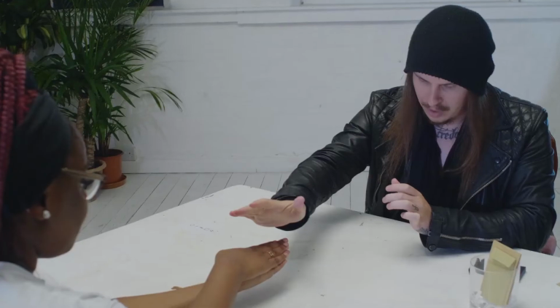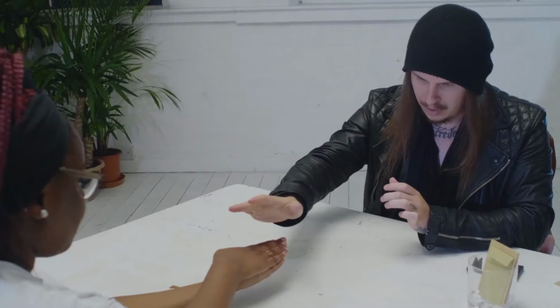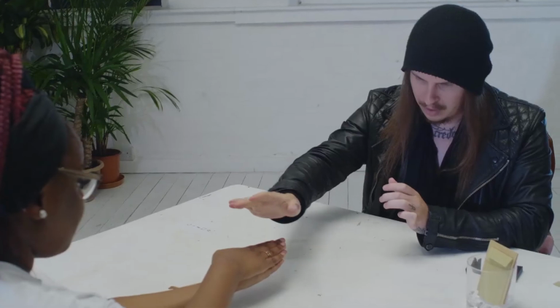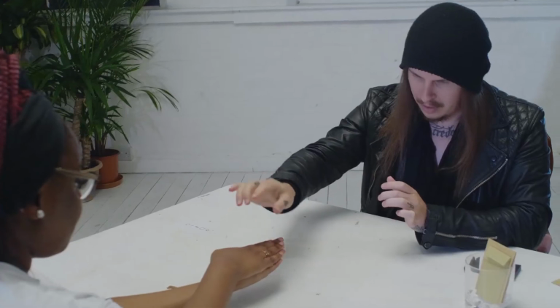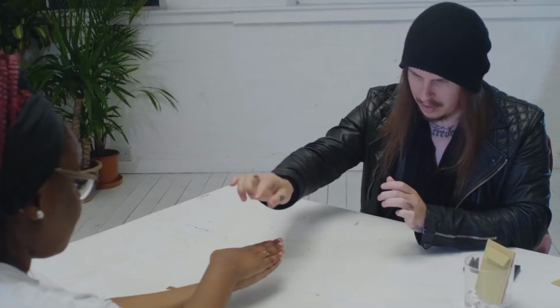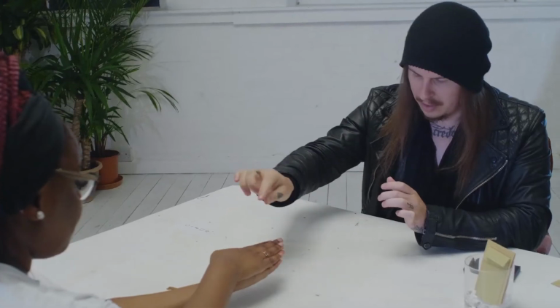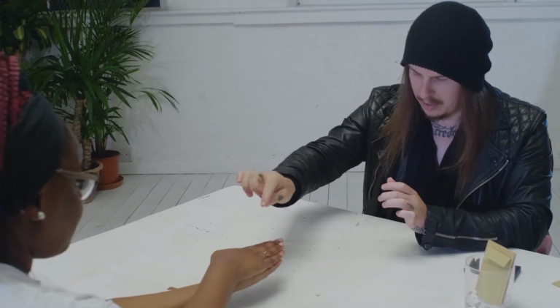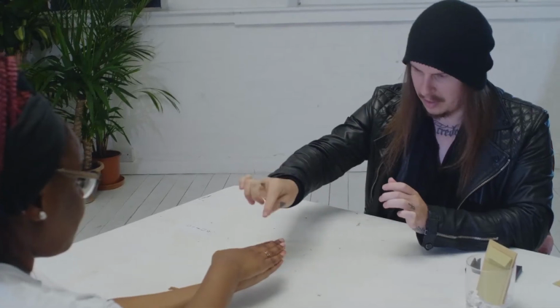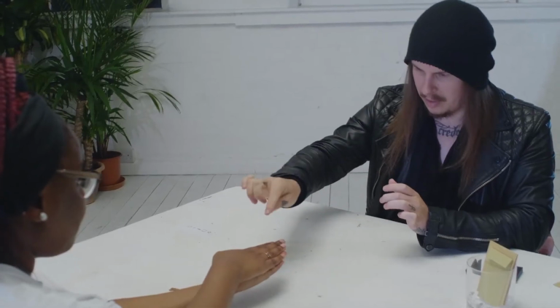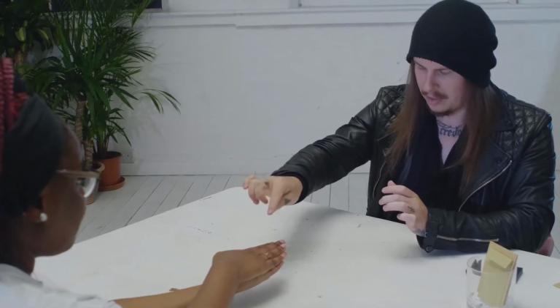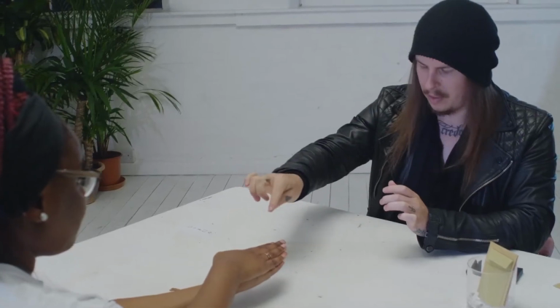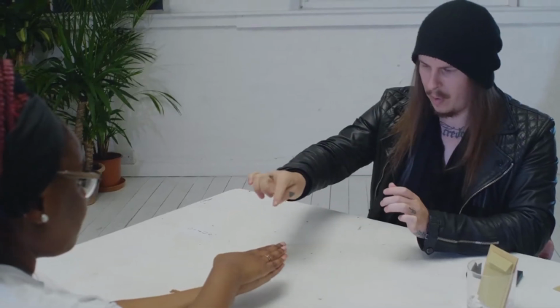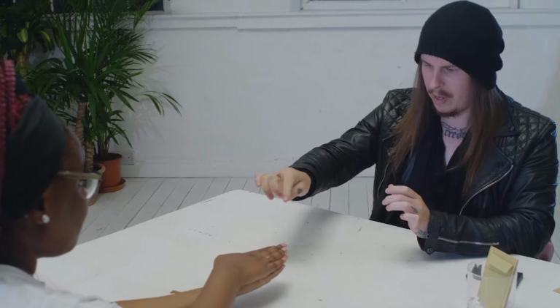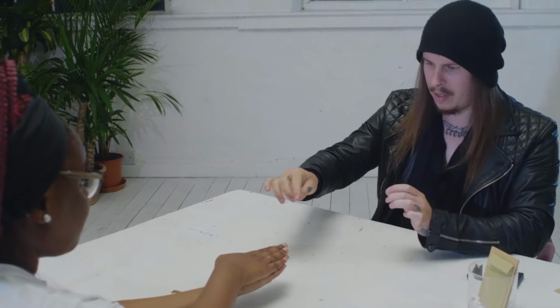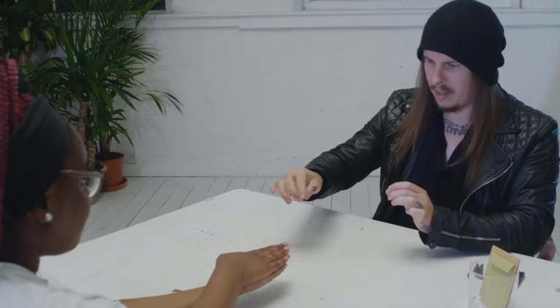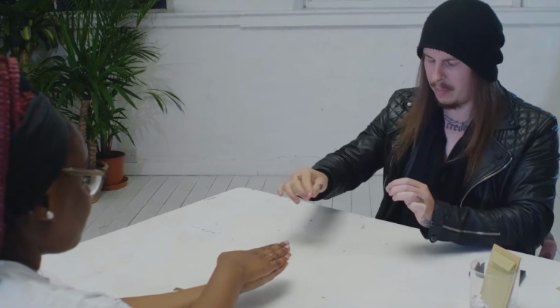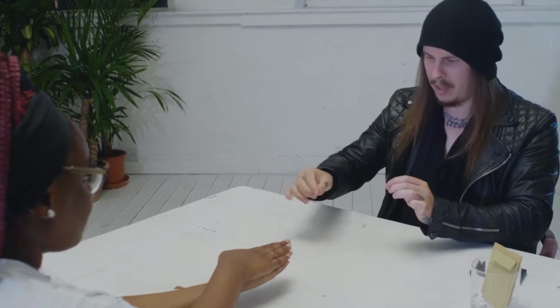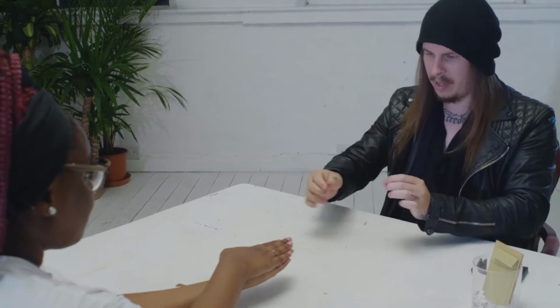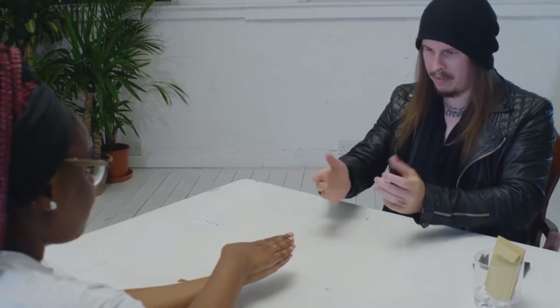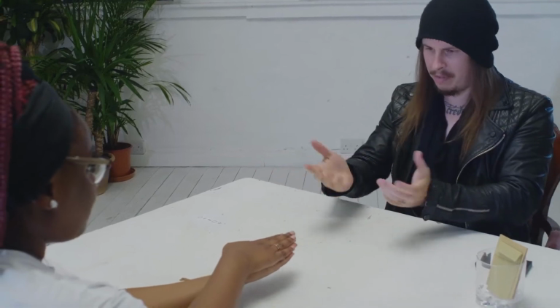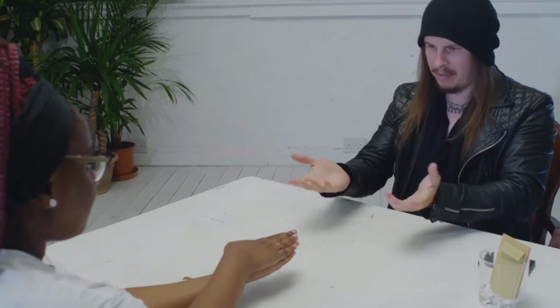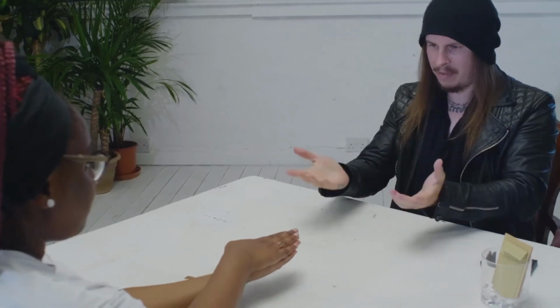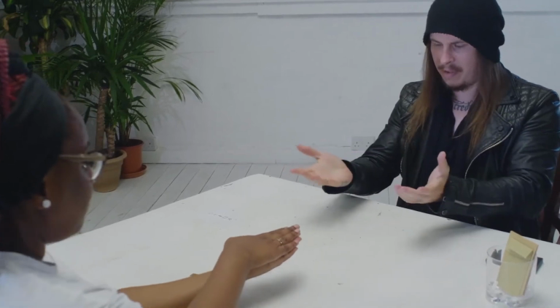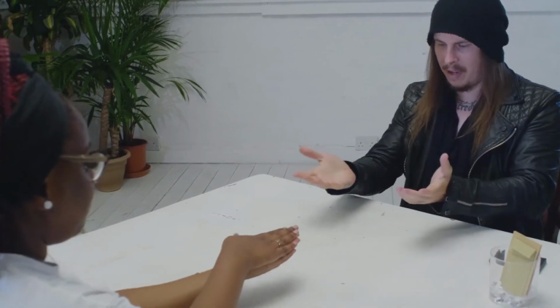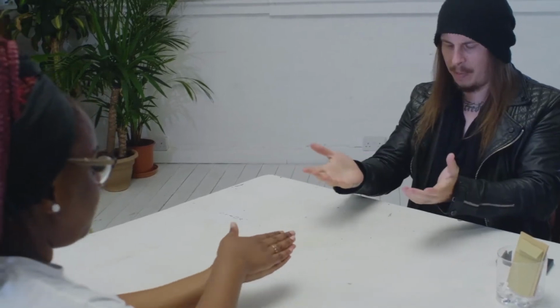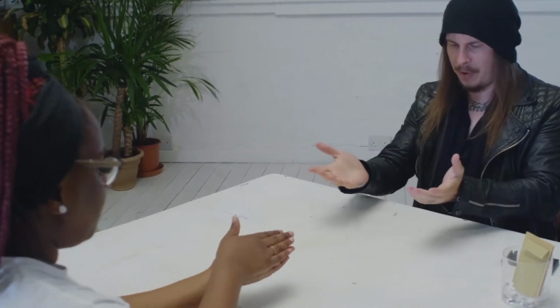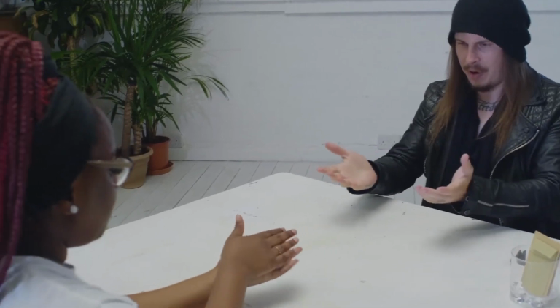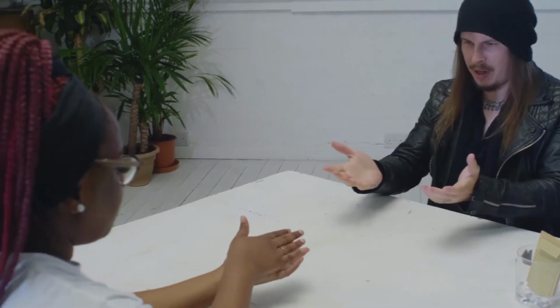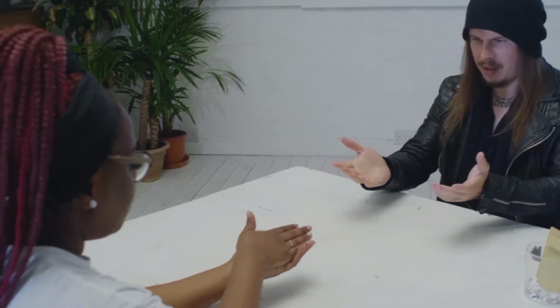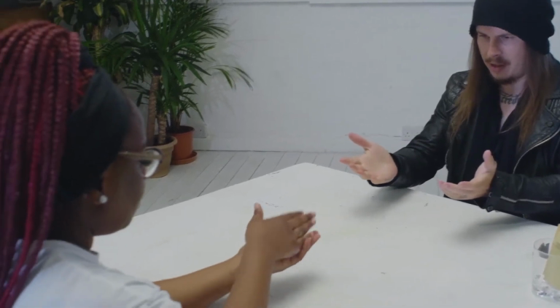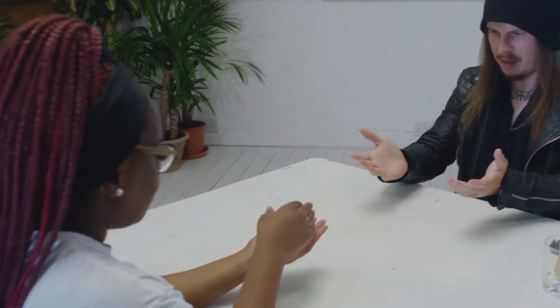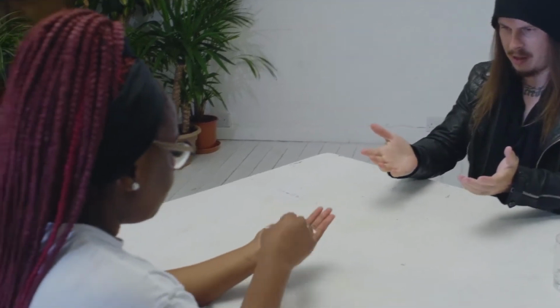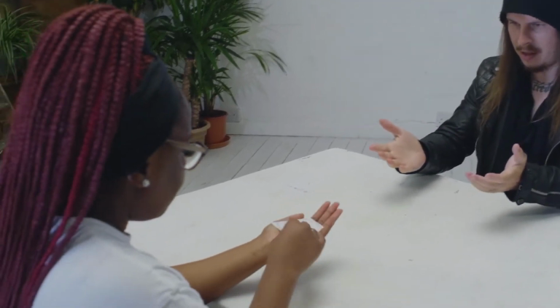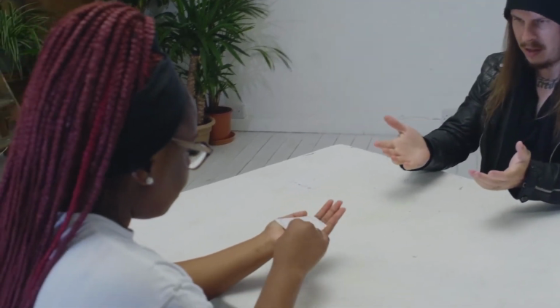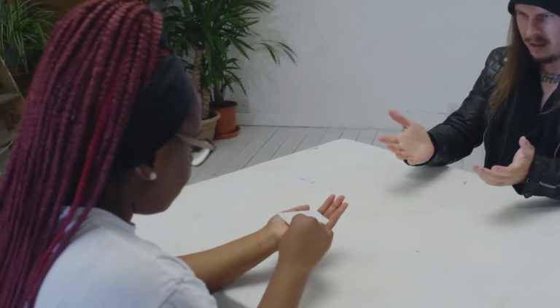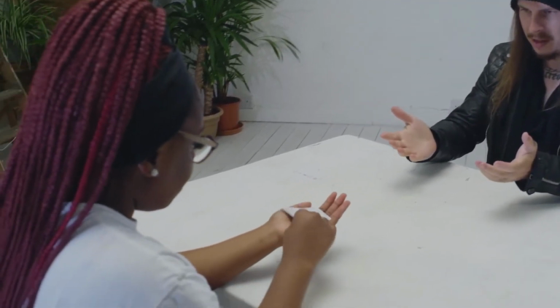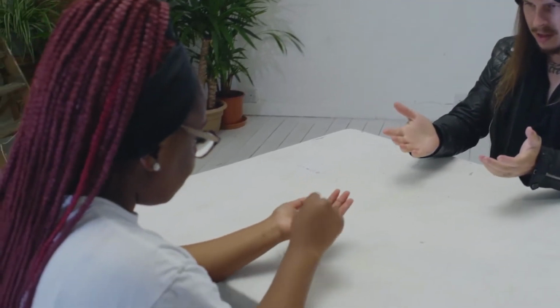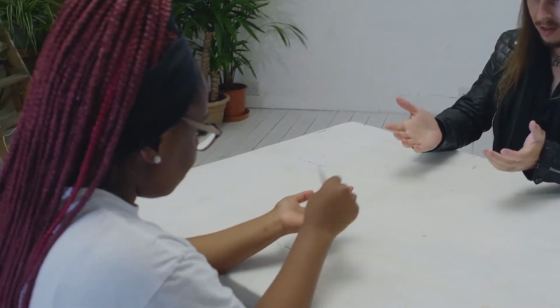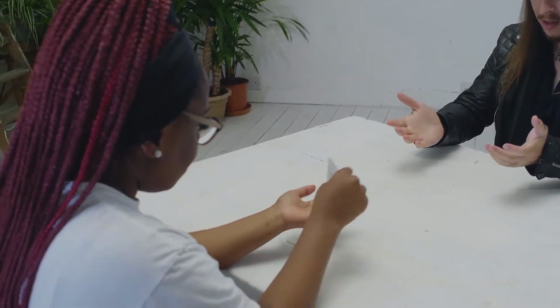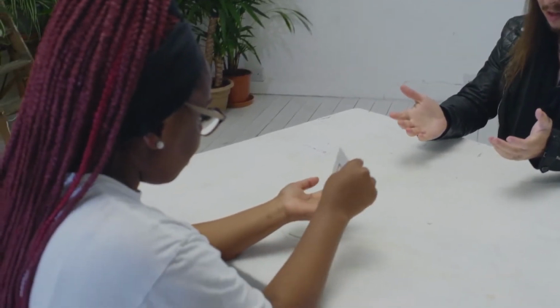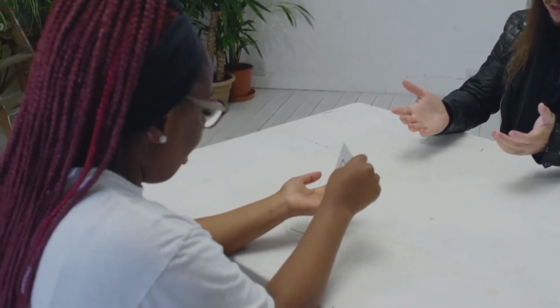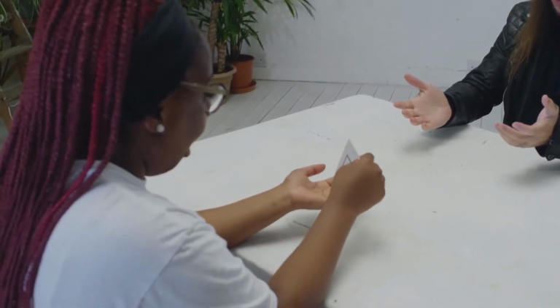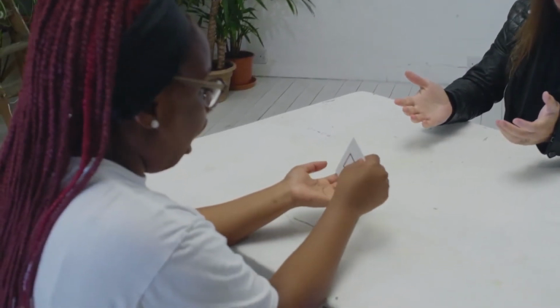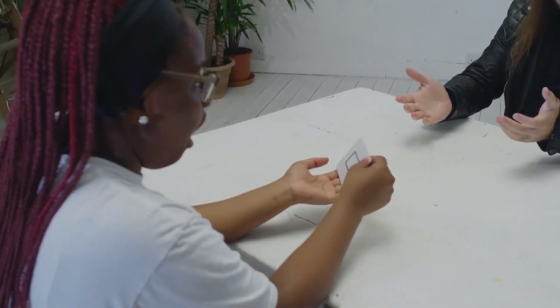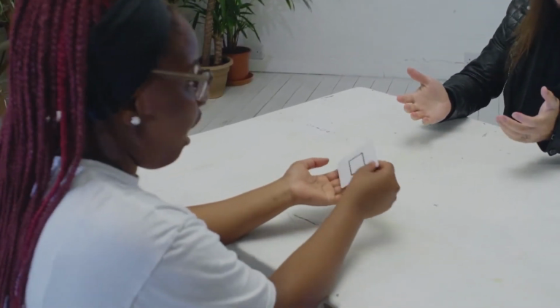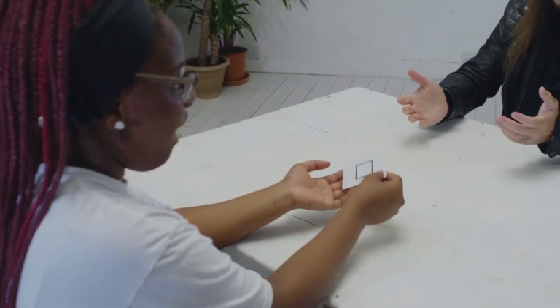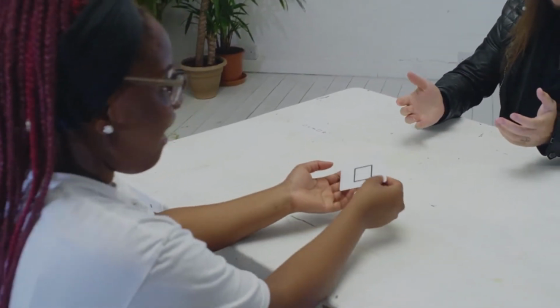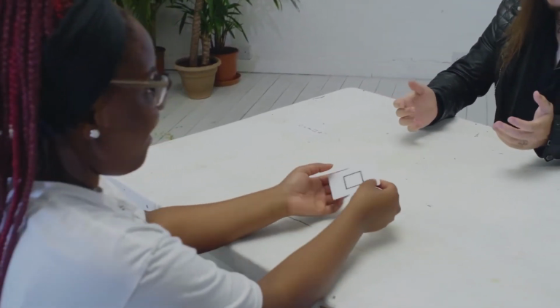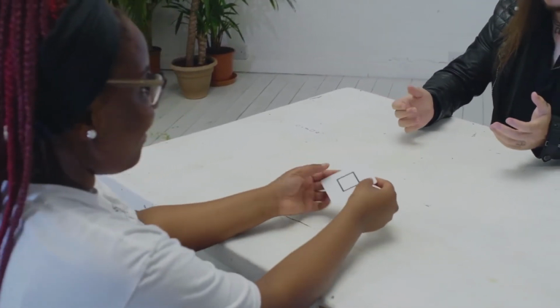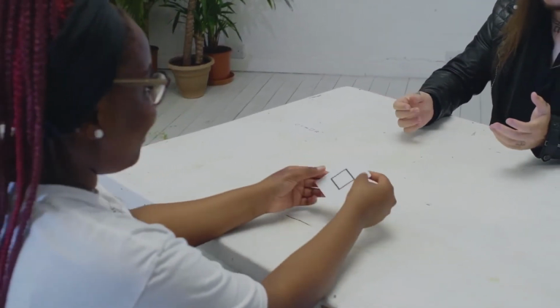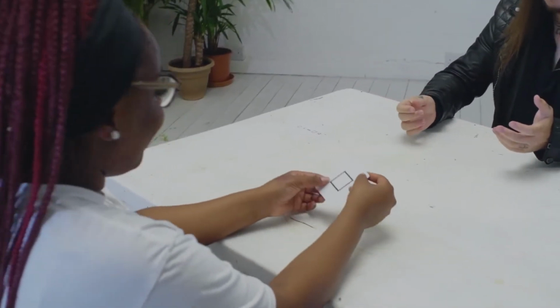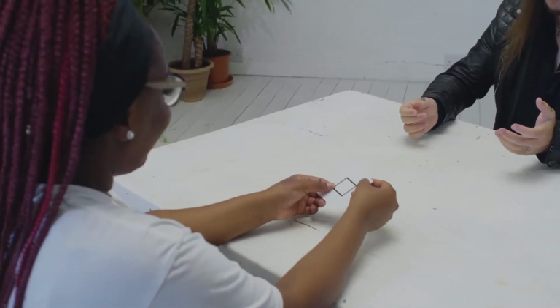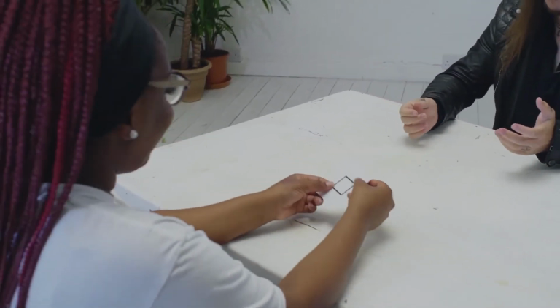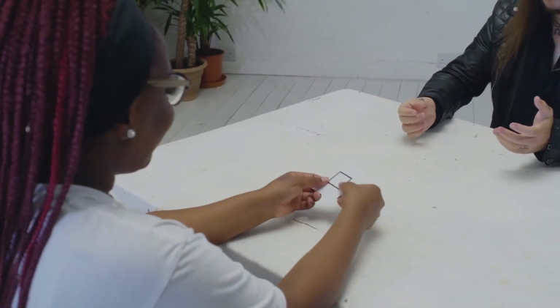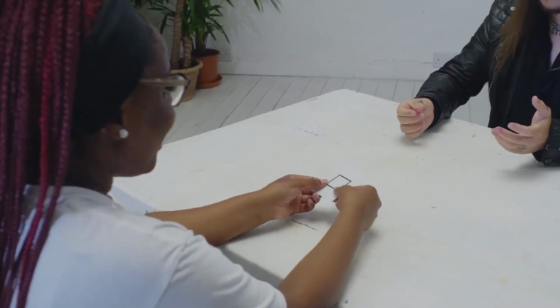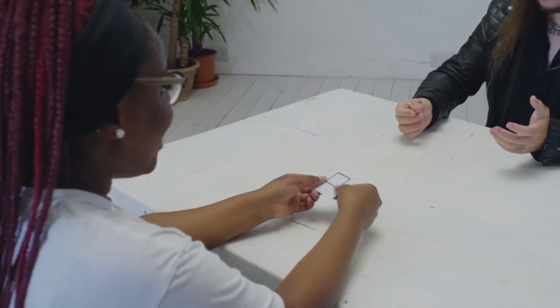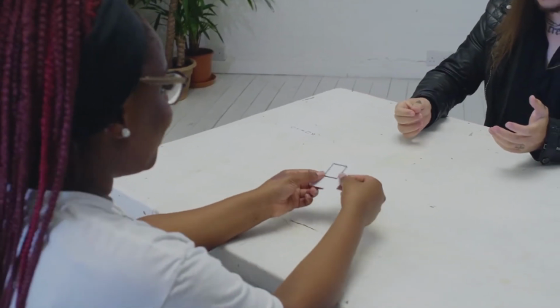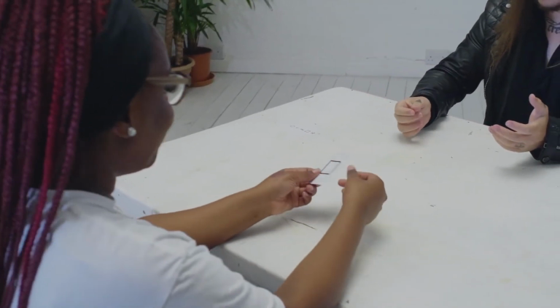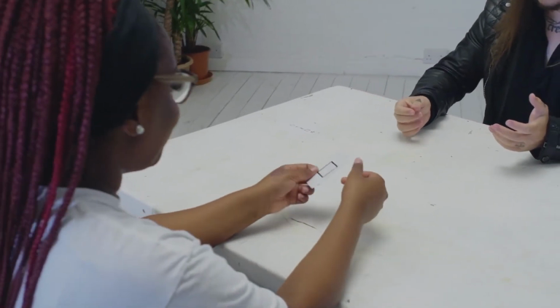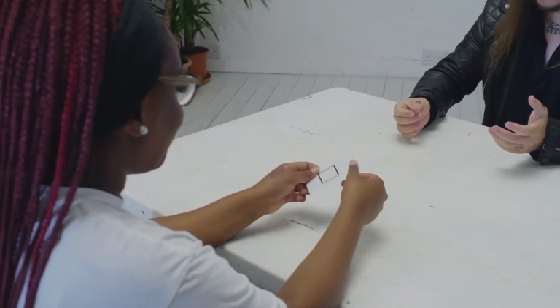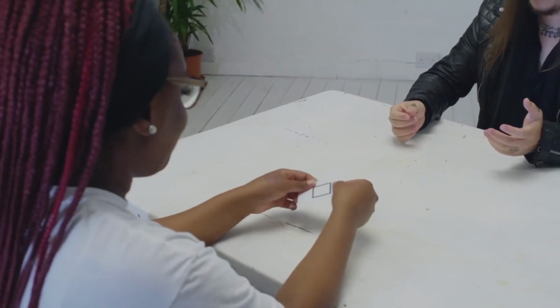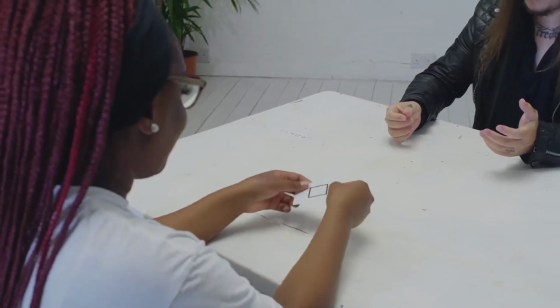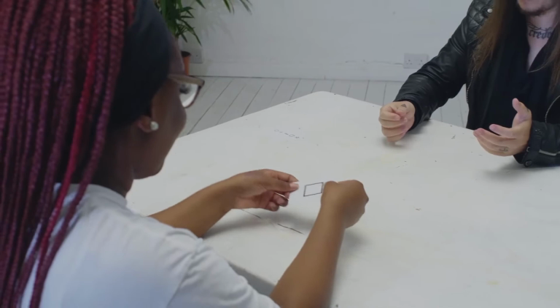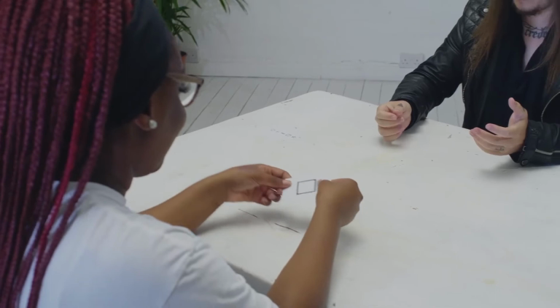This is the square, I believe. Open your hands. No way.